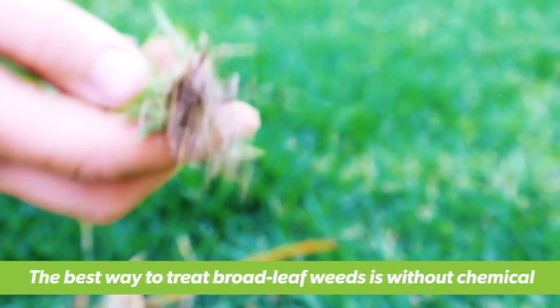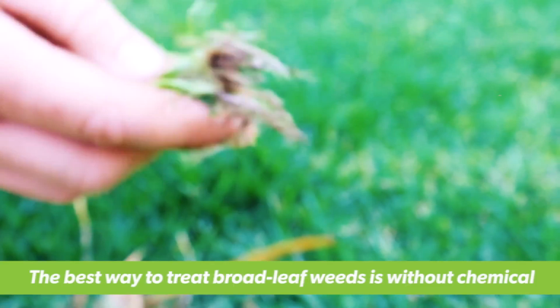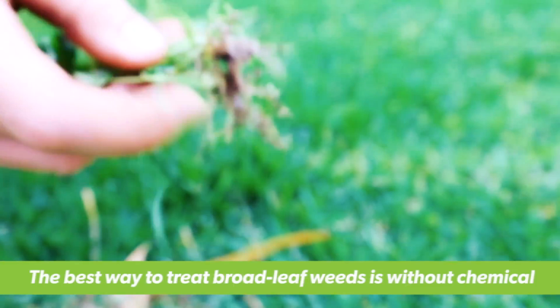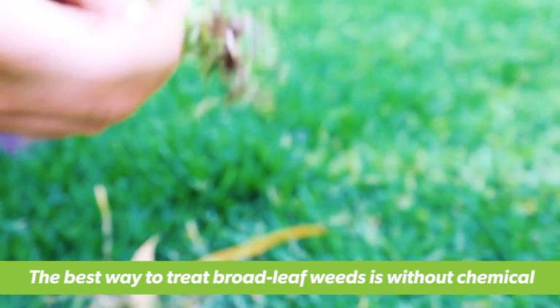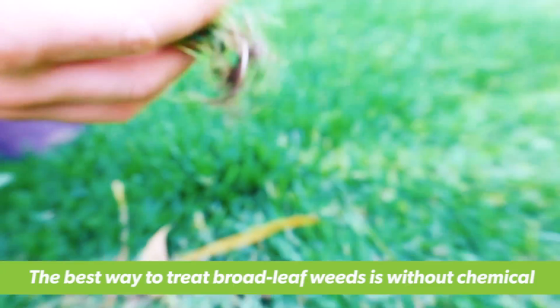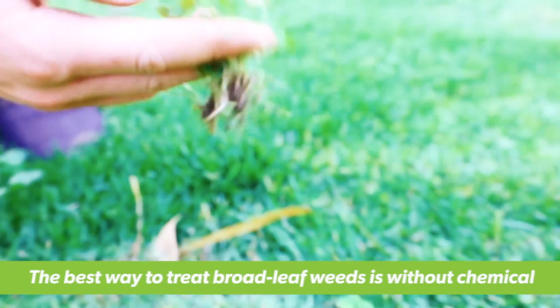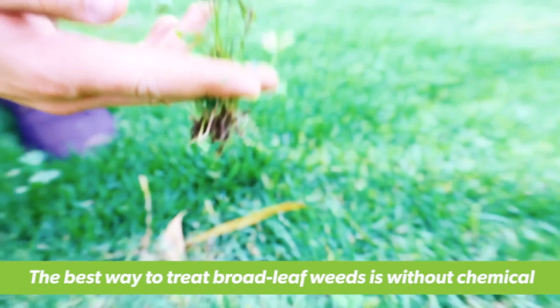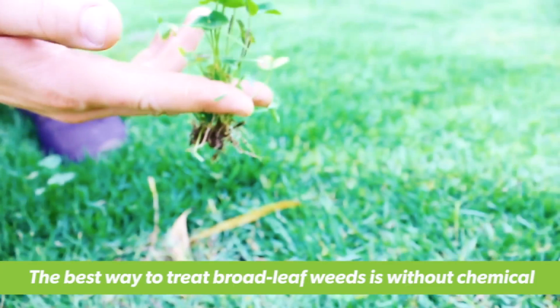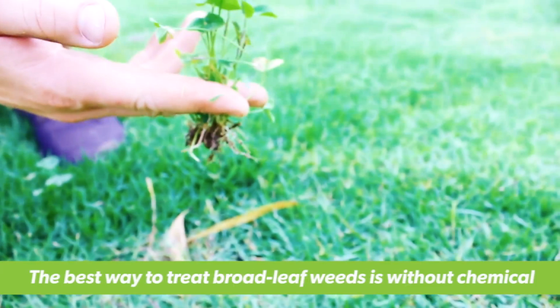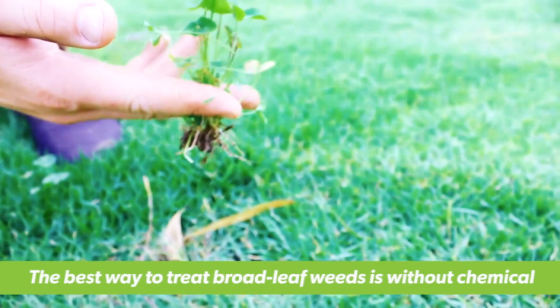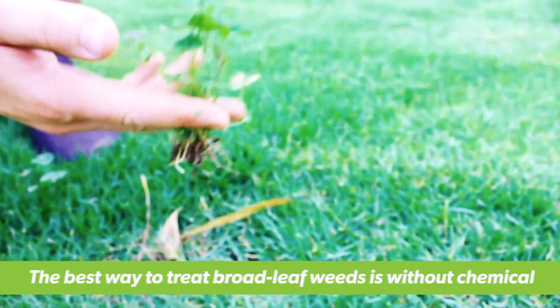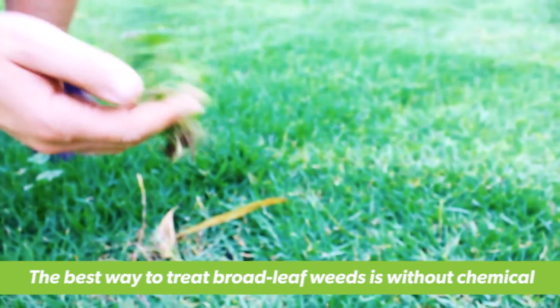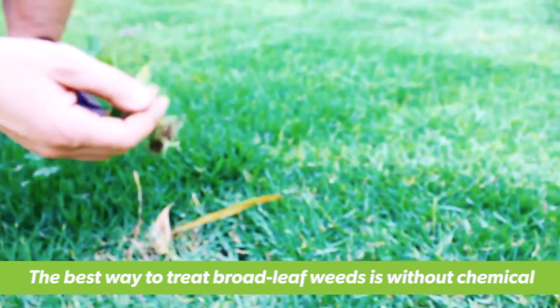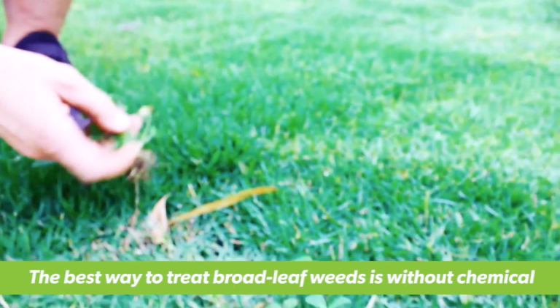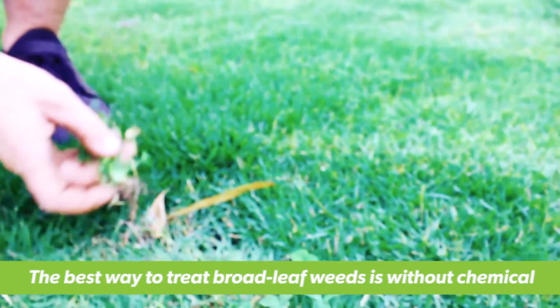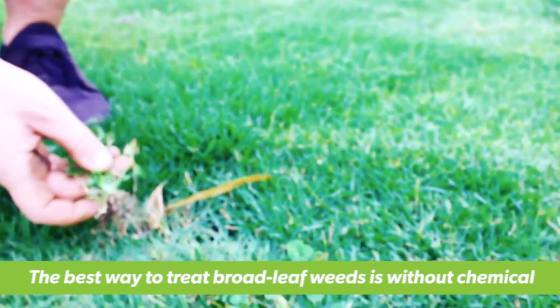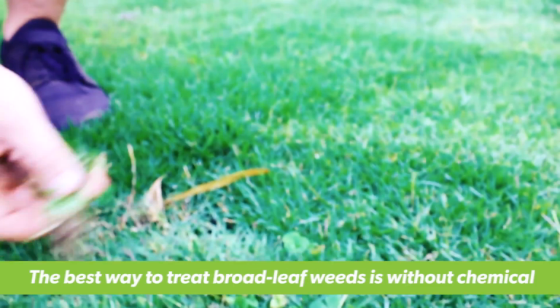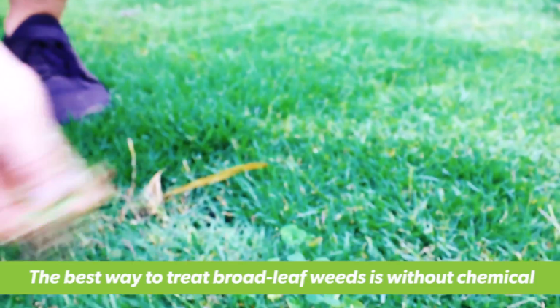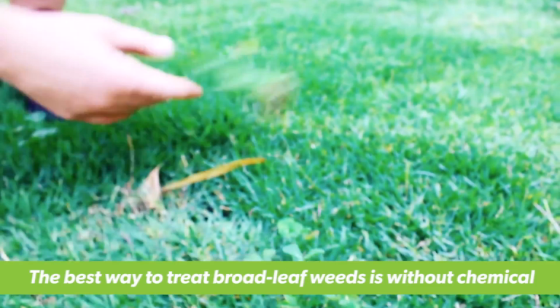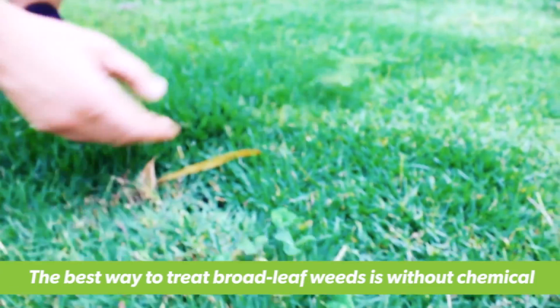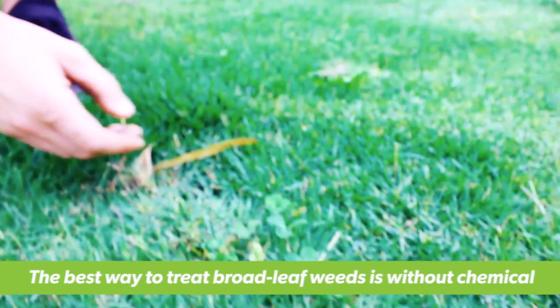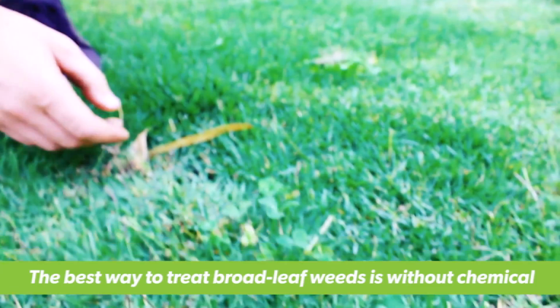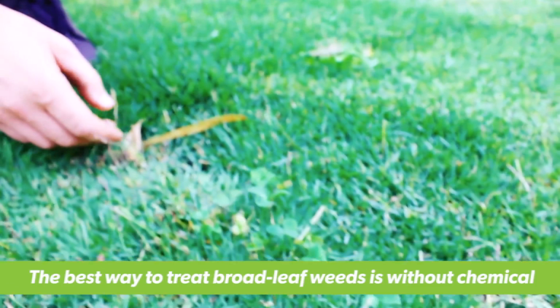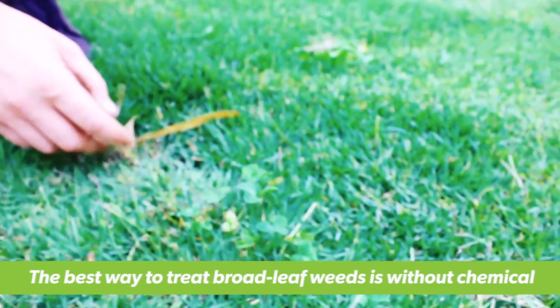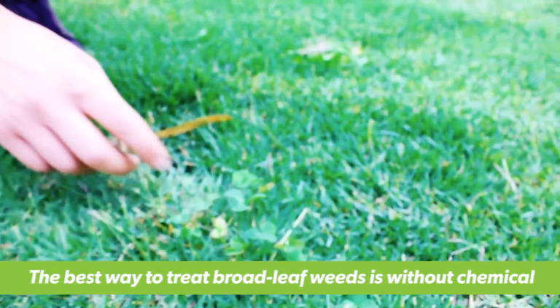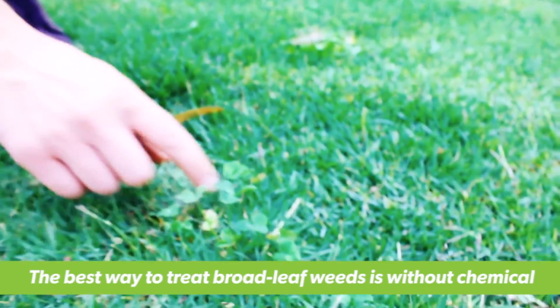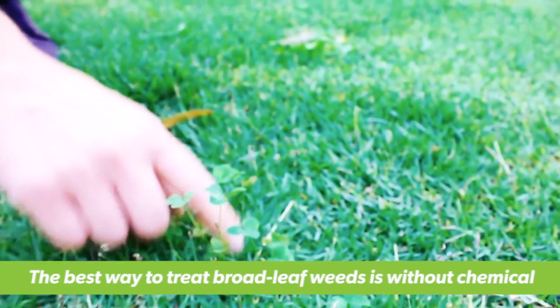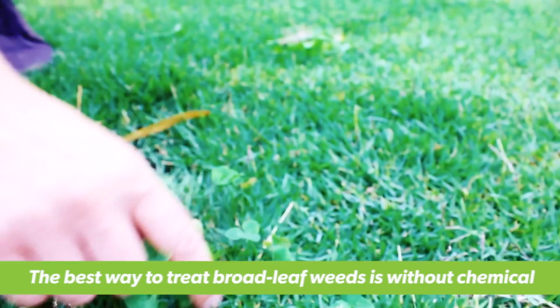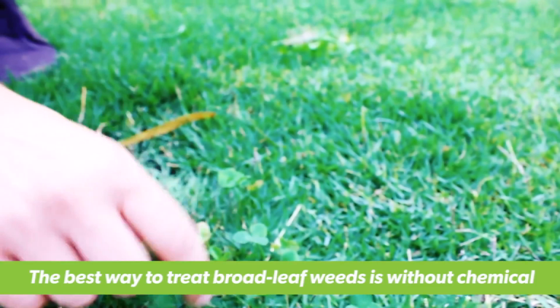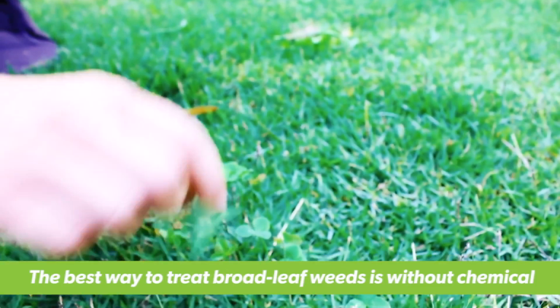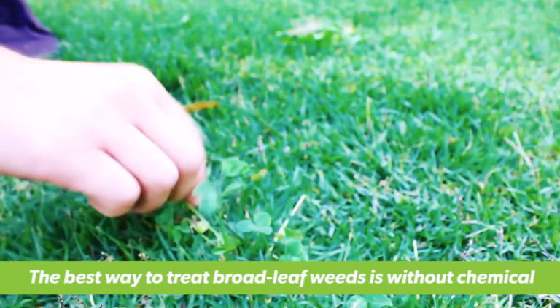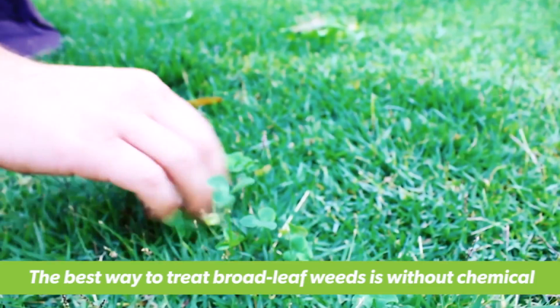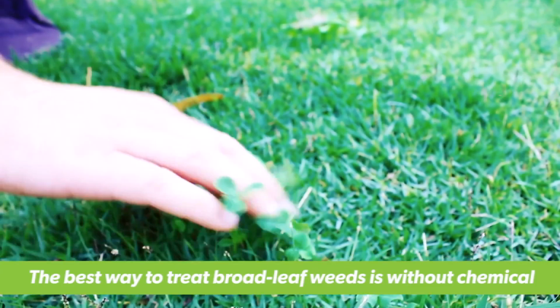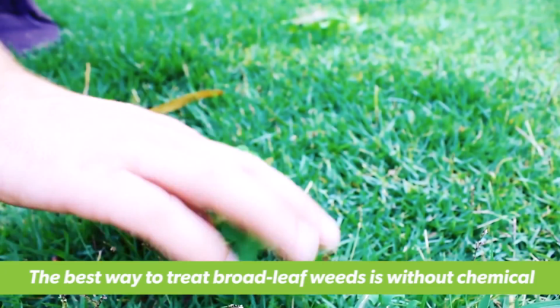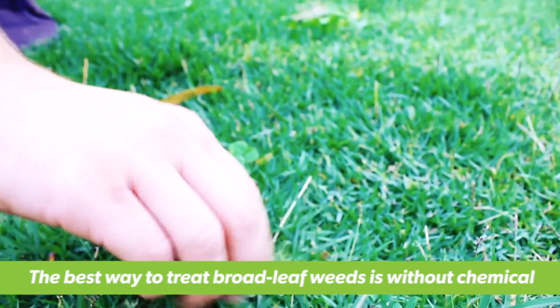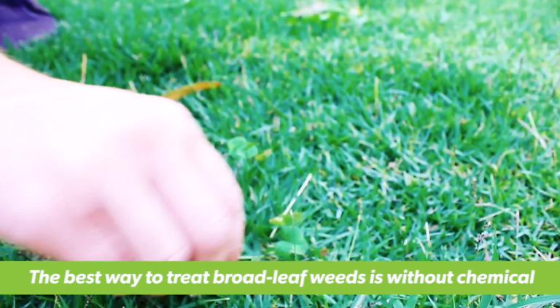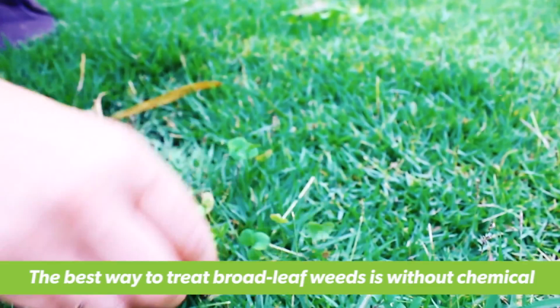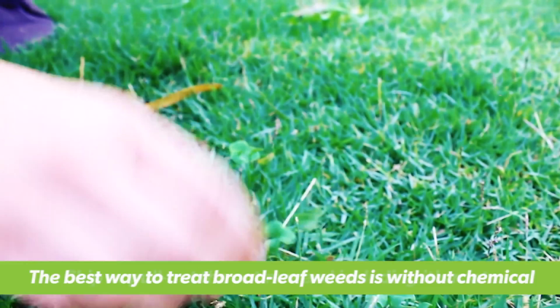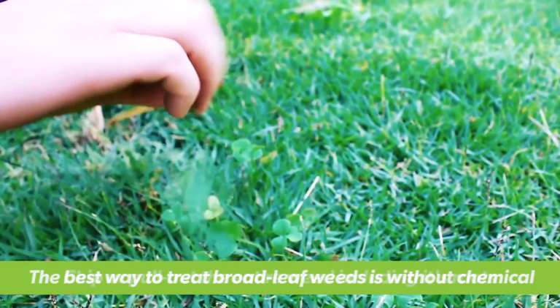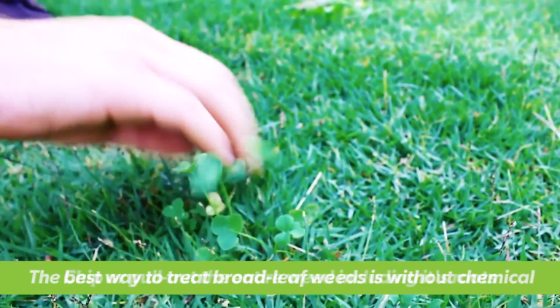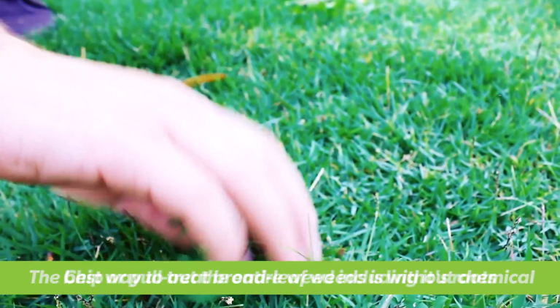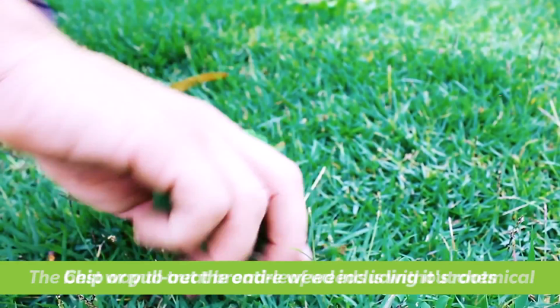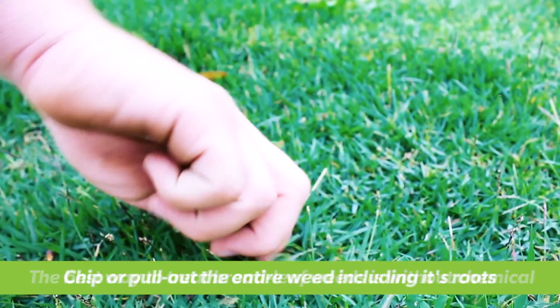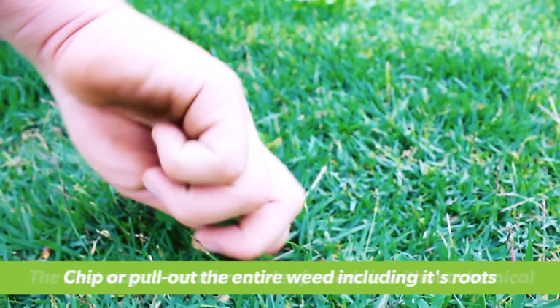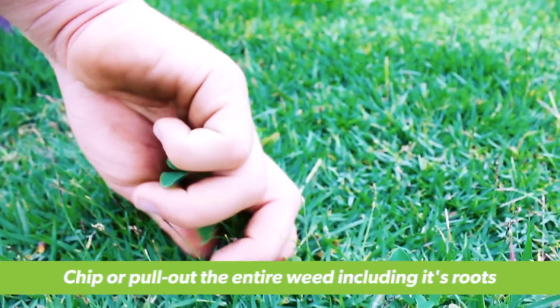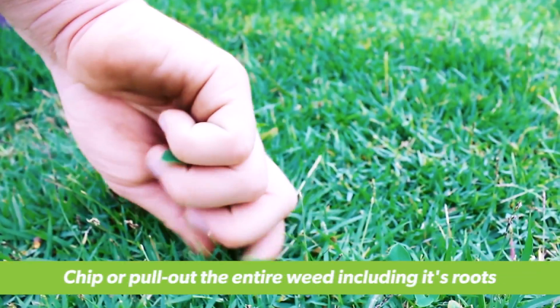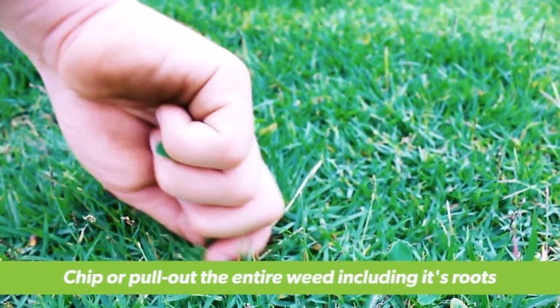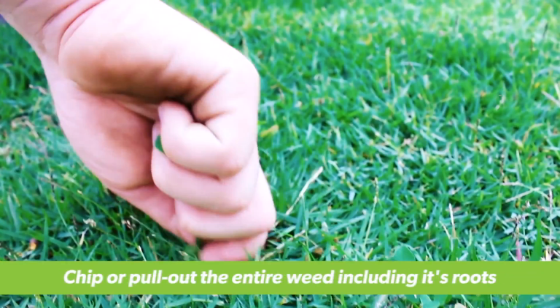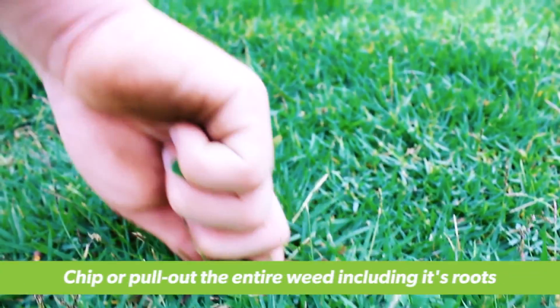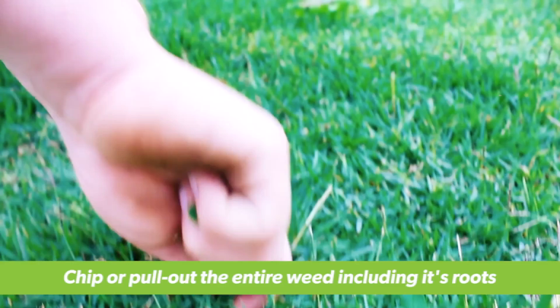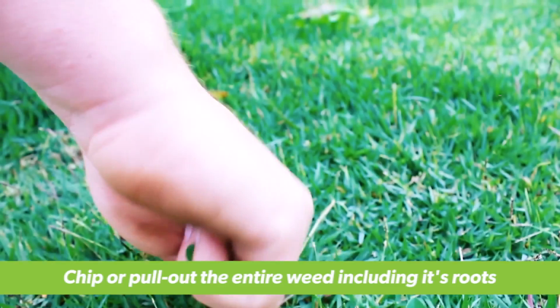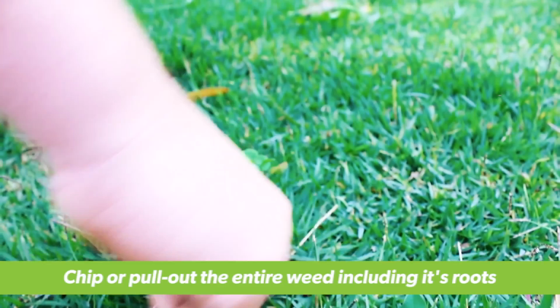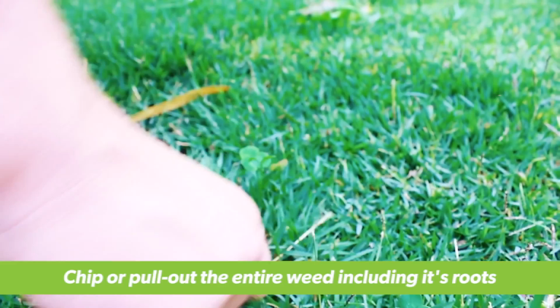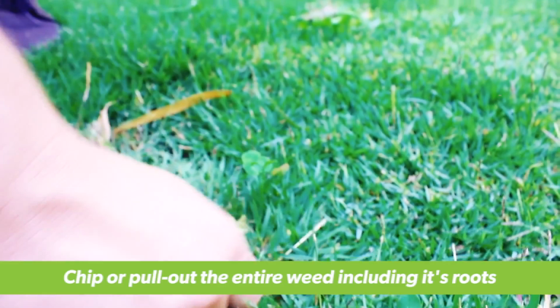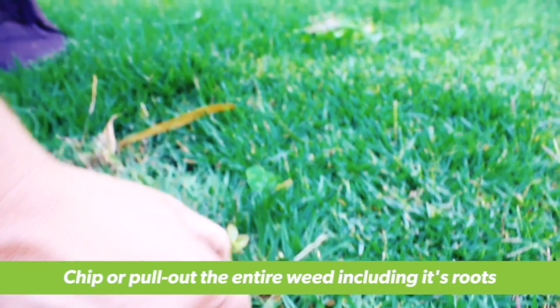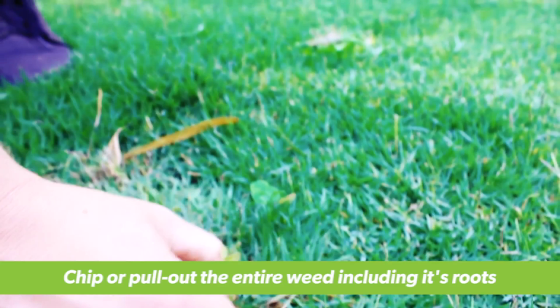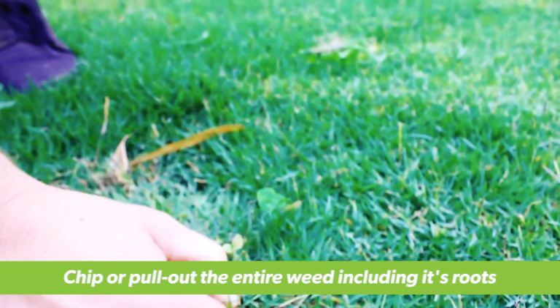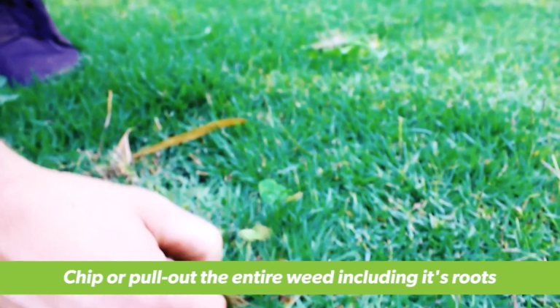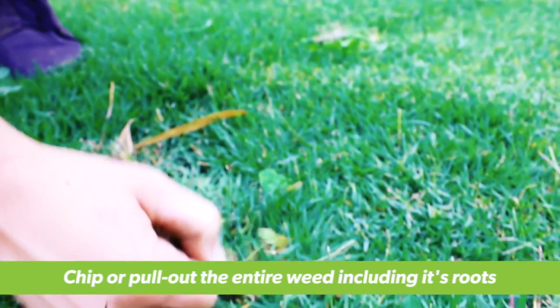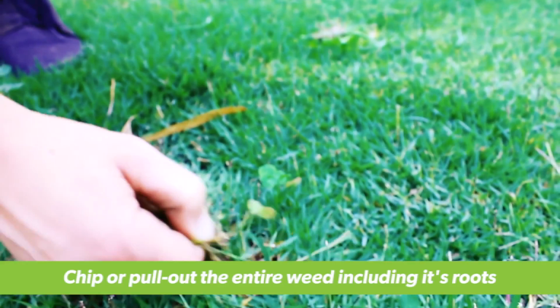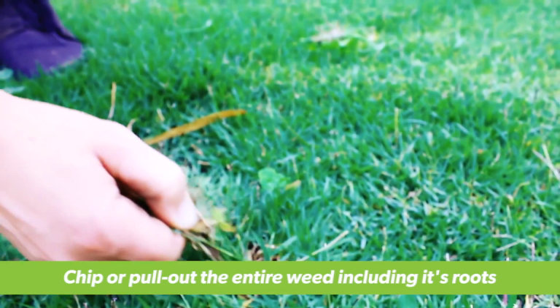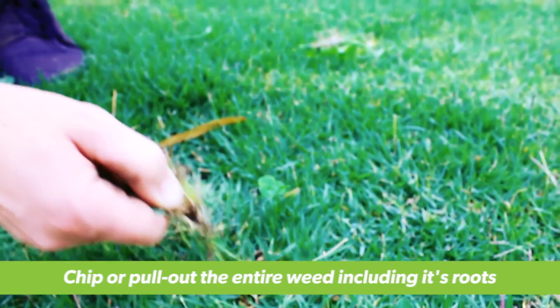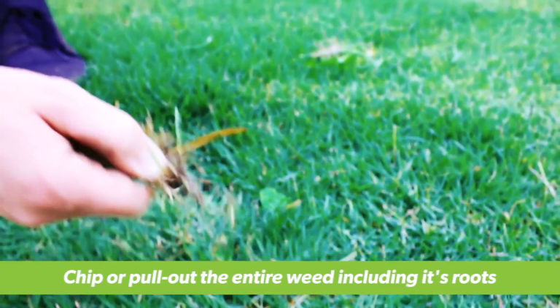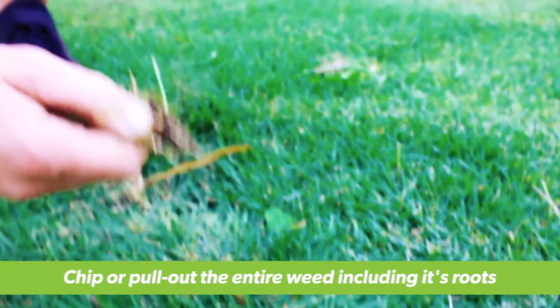If broadleaf weeds are a small problem, the best way to treat them is without chemical. Chipping them or pulling them out by hand is the best way to do this.